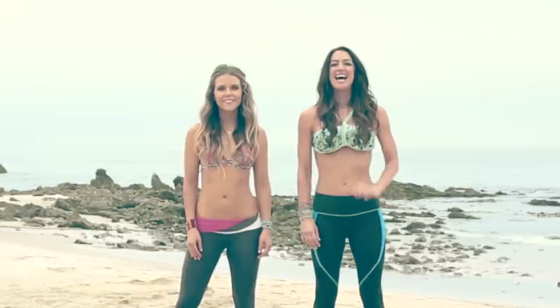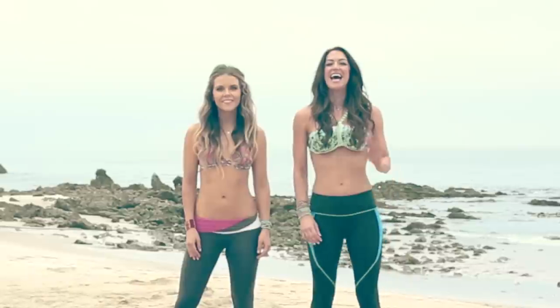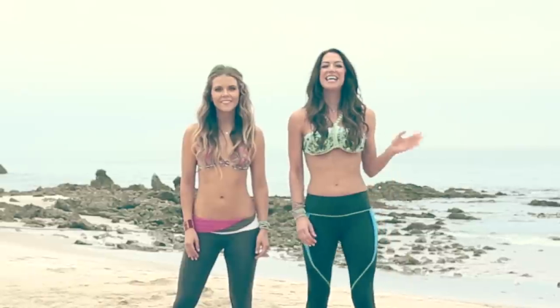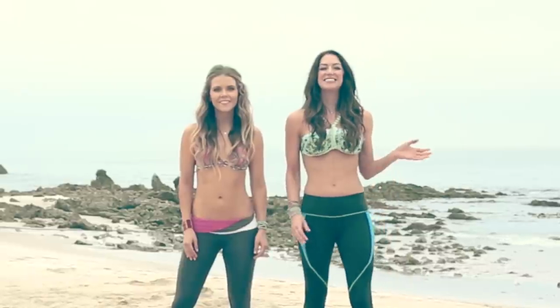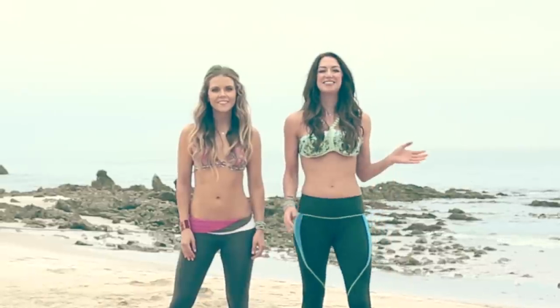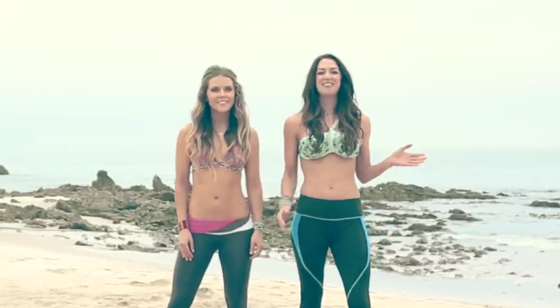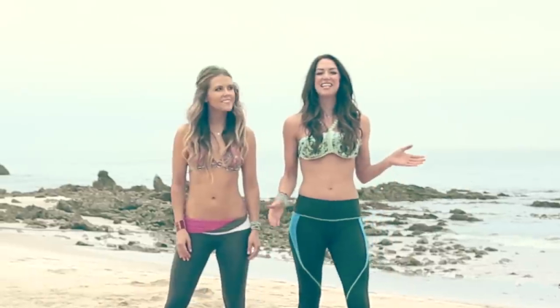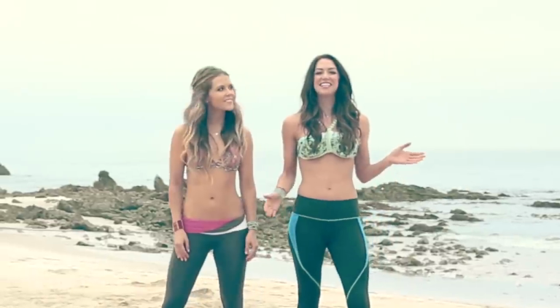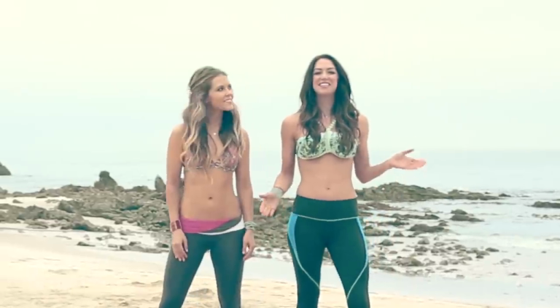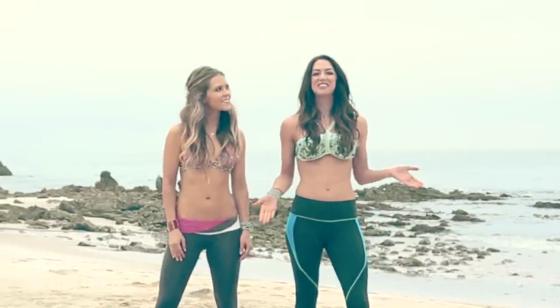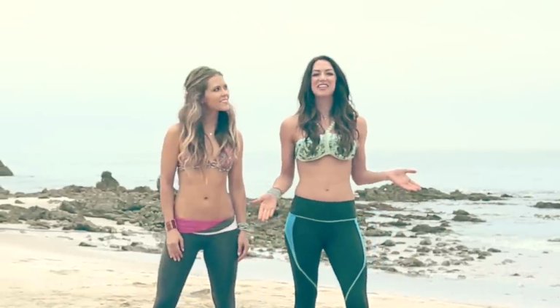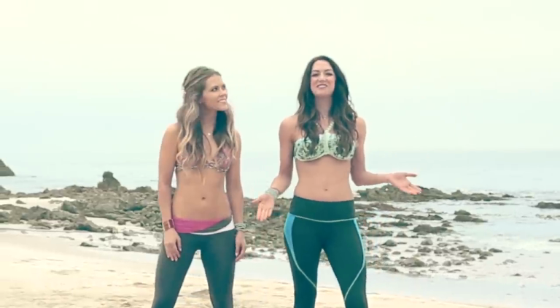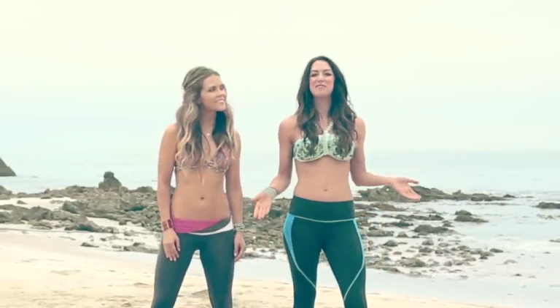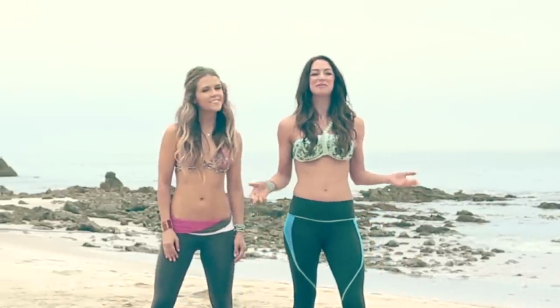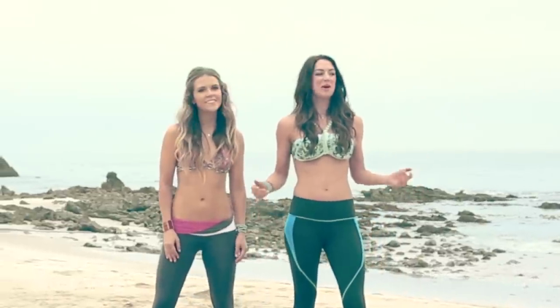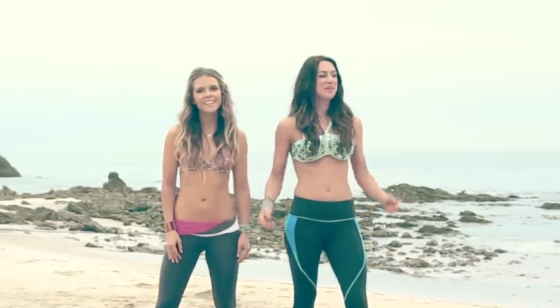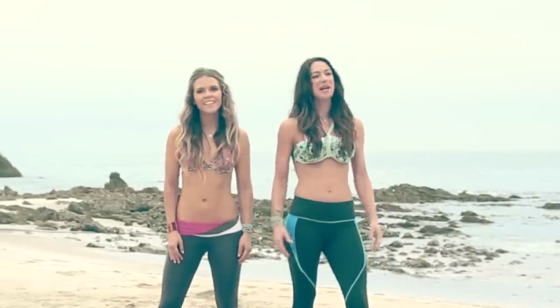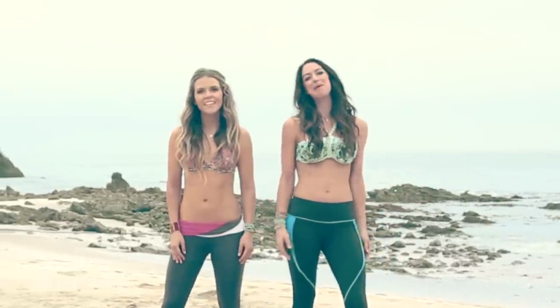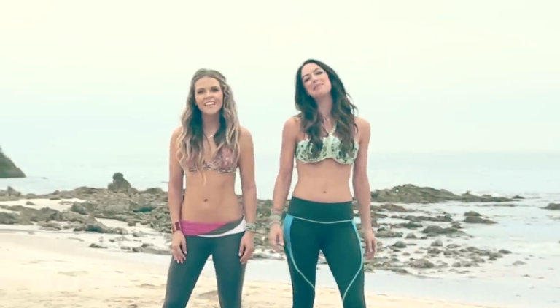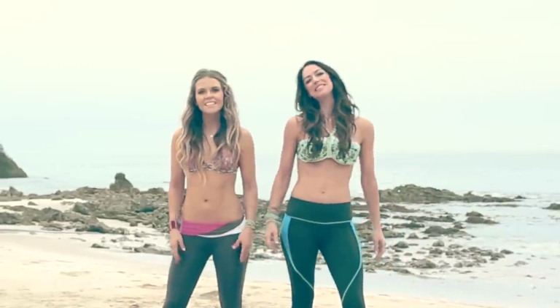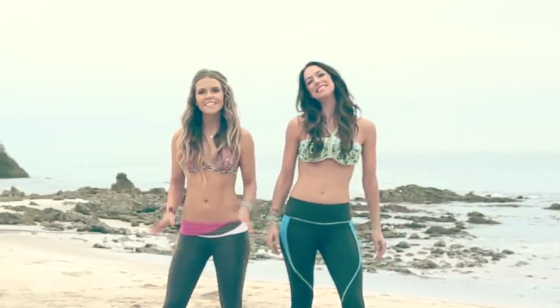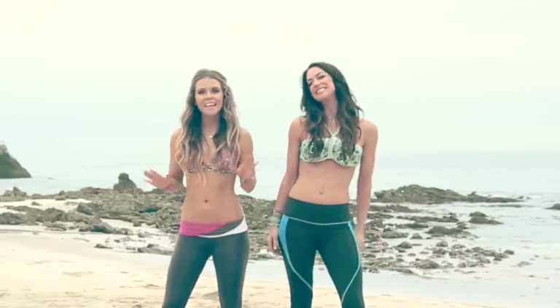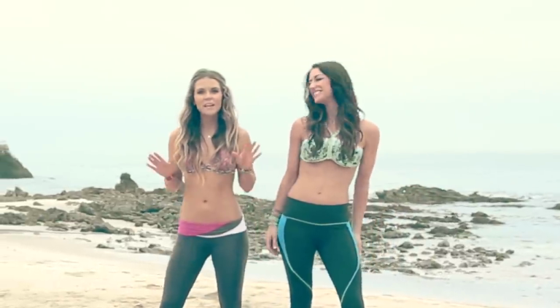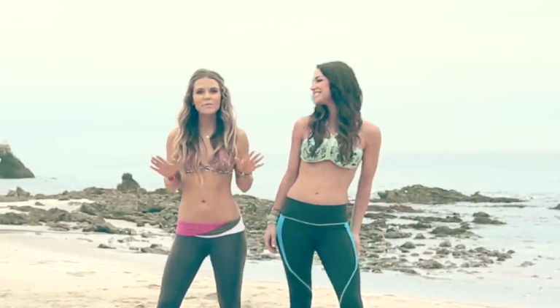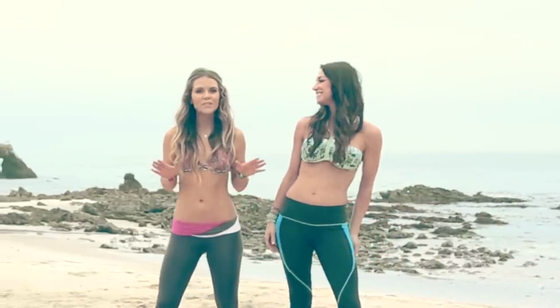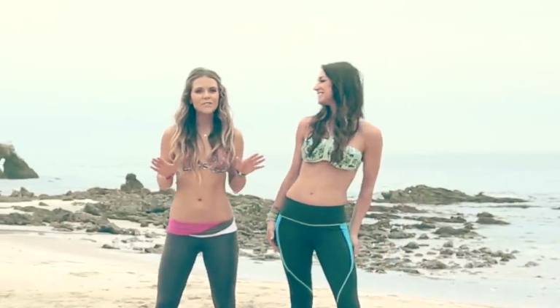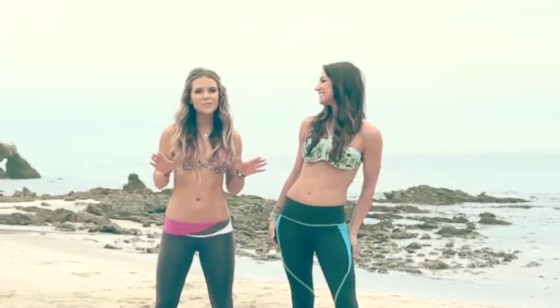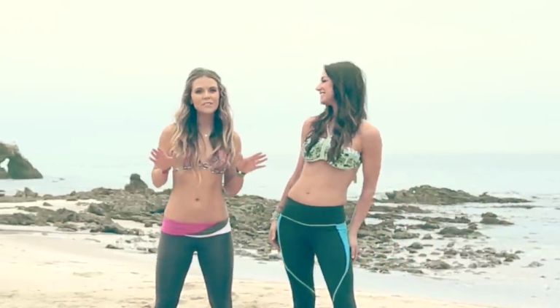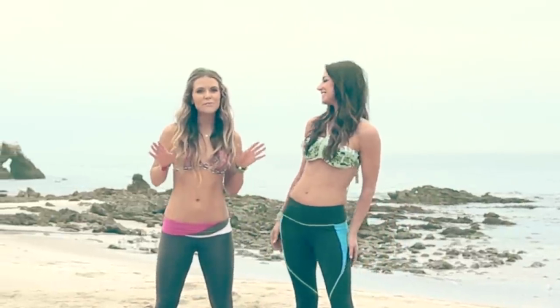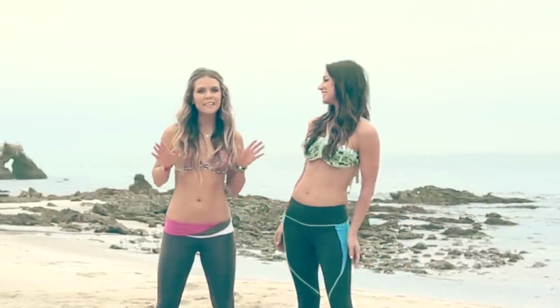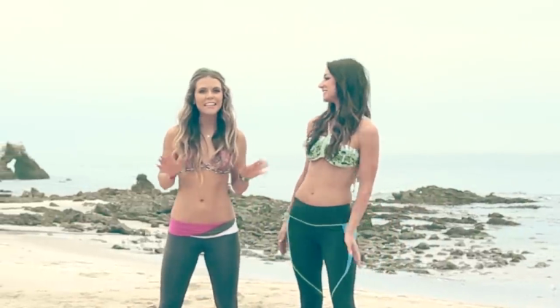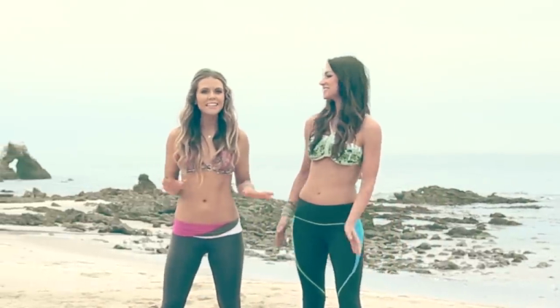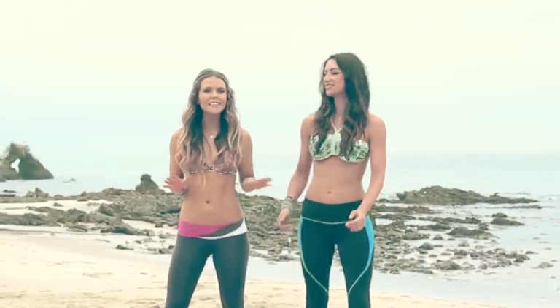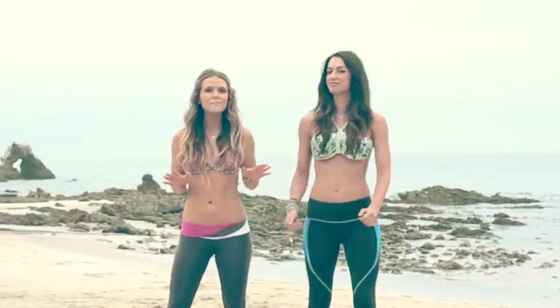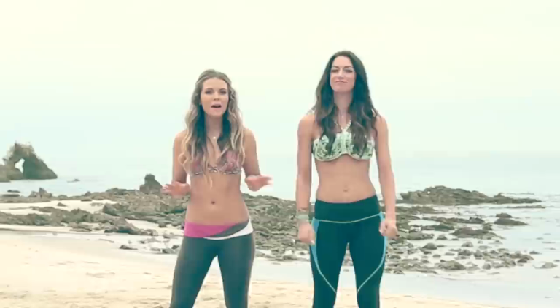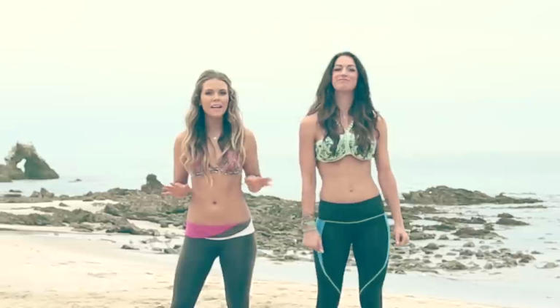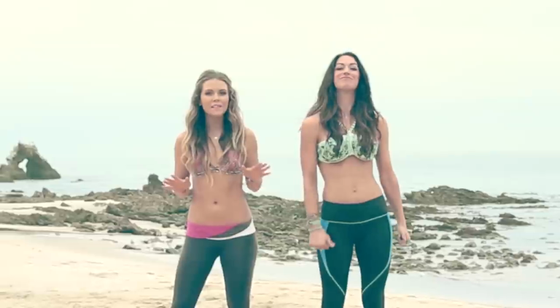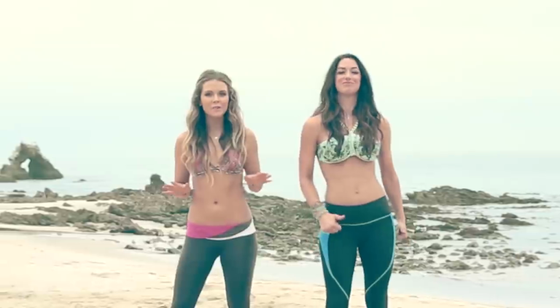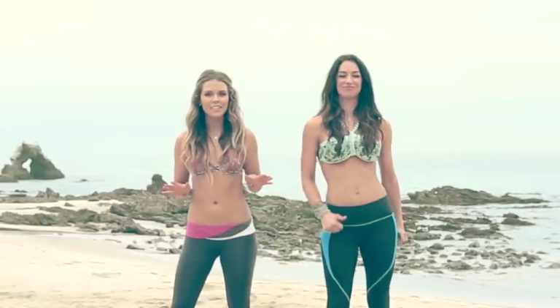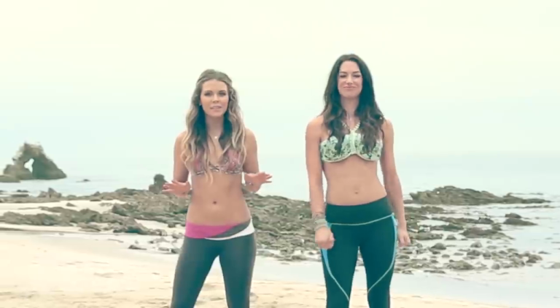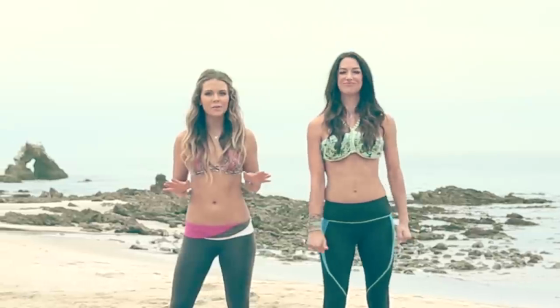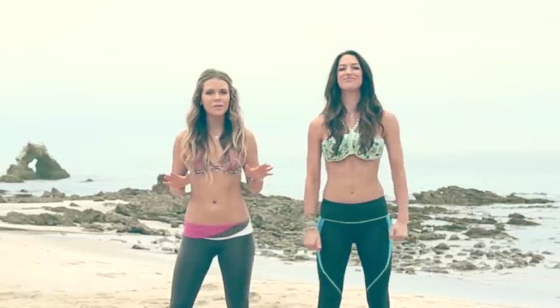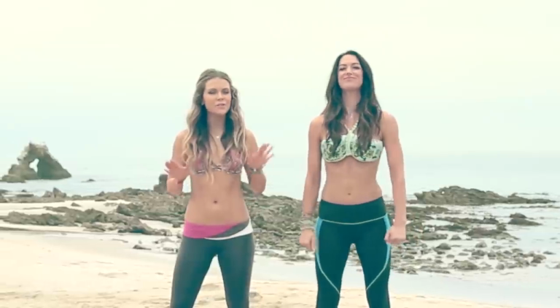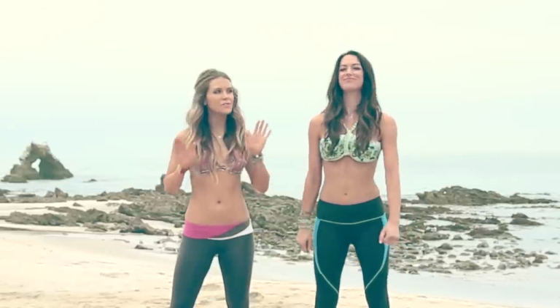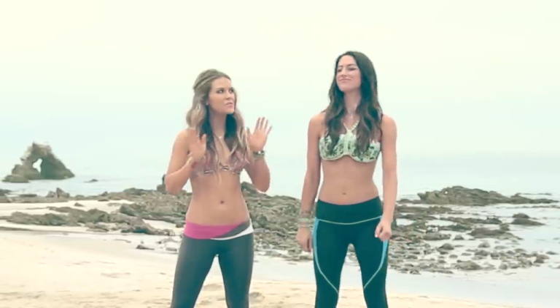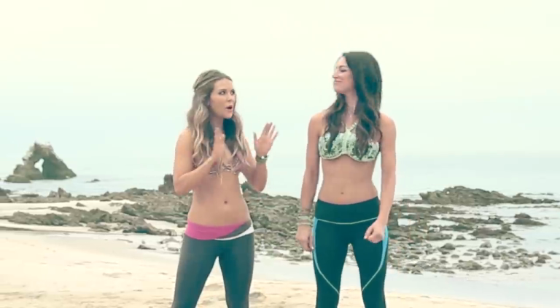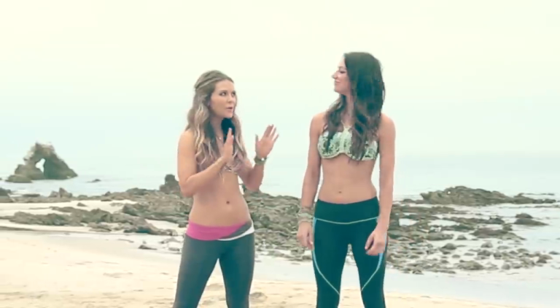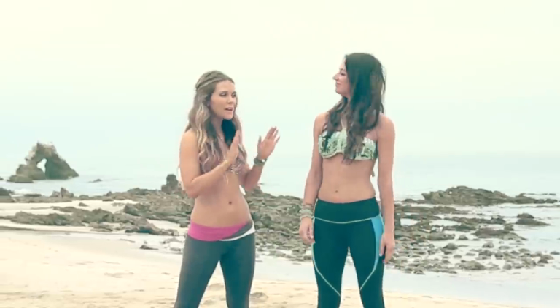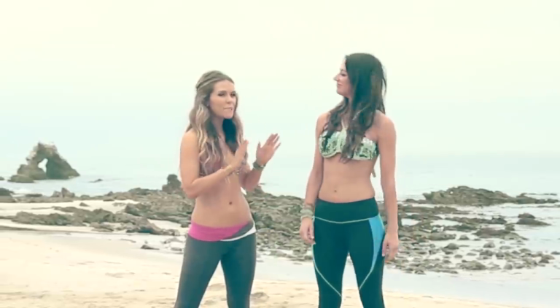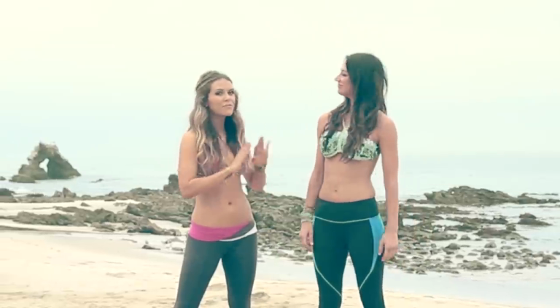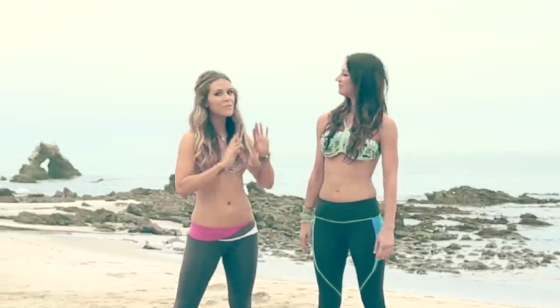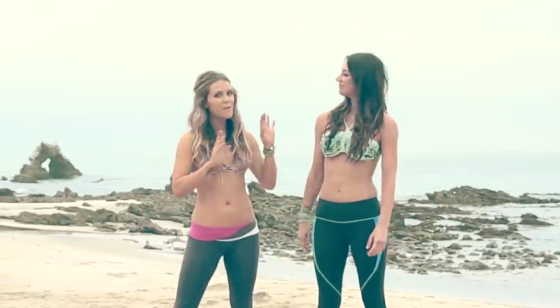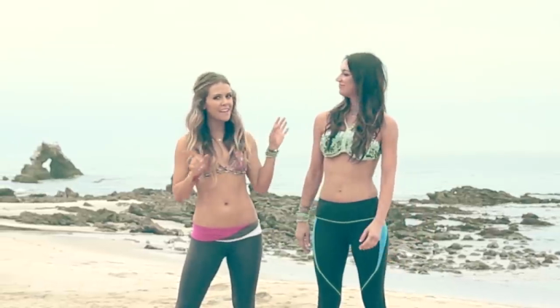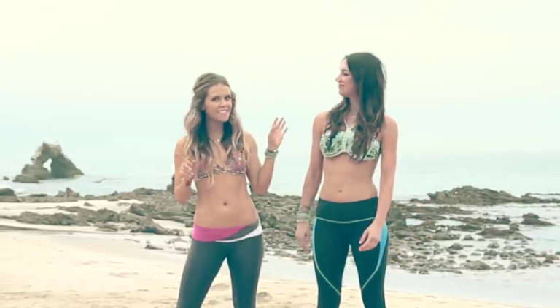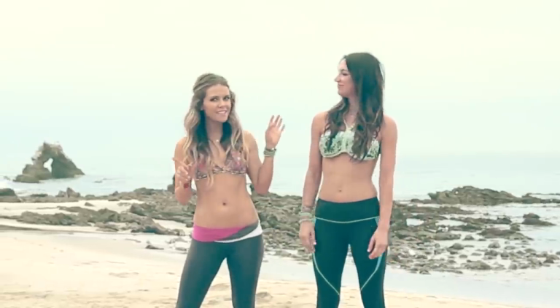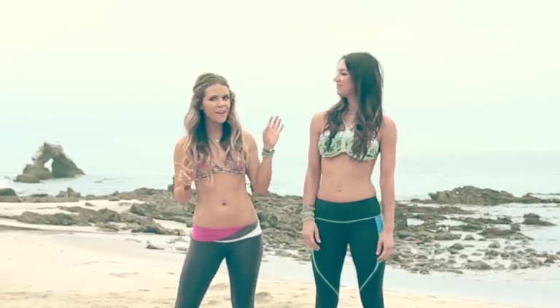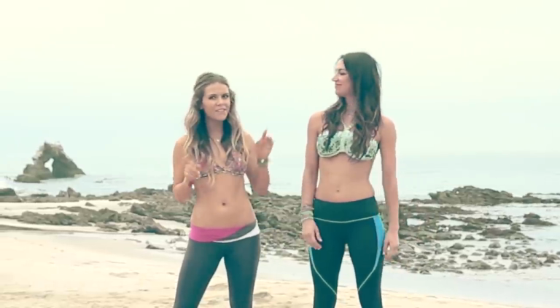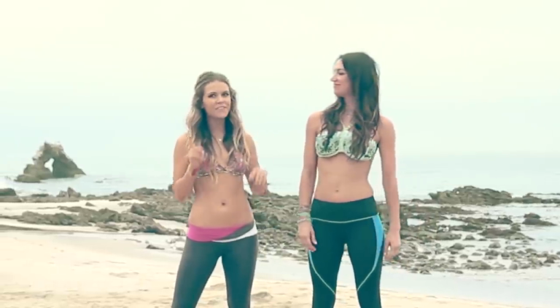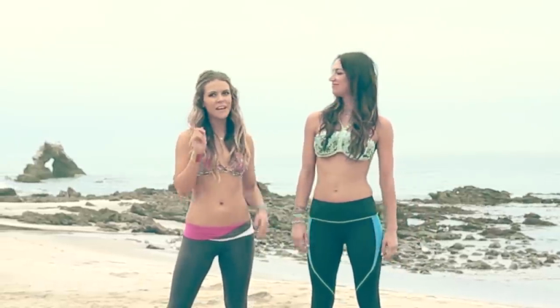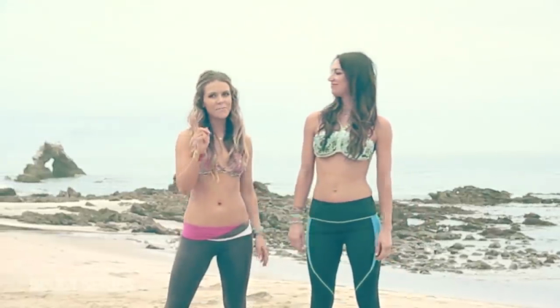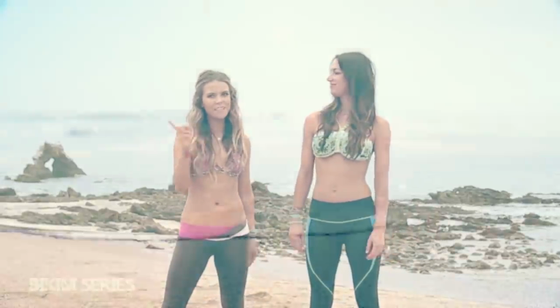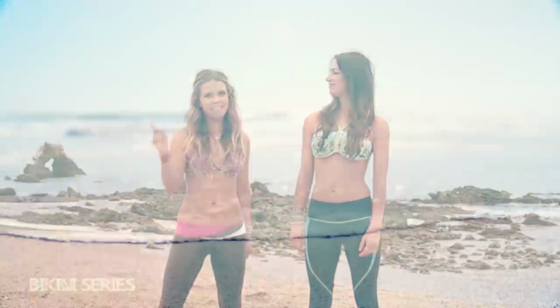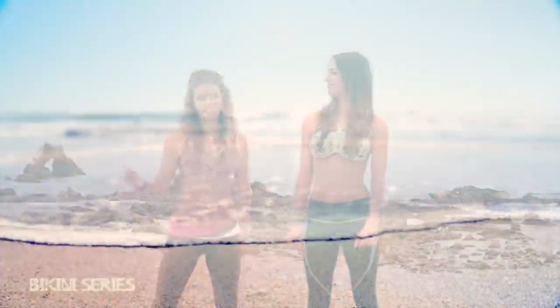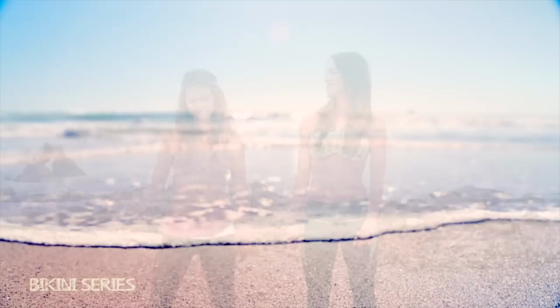Hey, it's Karina and Katrina from Tone It Up. Today we are doing the bikini body workout. We're going to tone up from head to toe for that bikini.